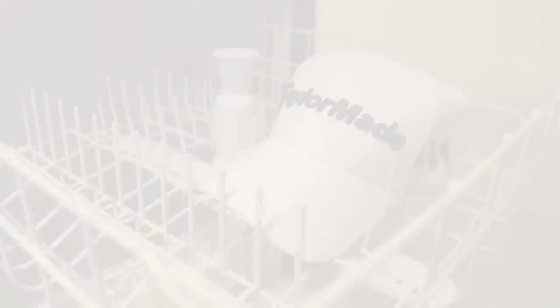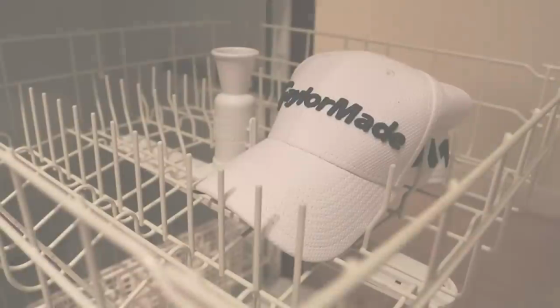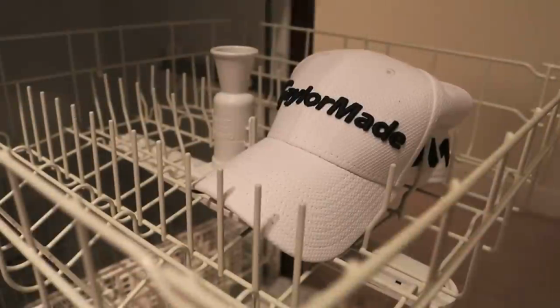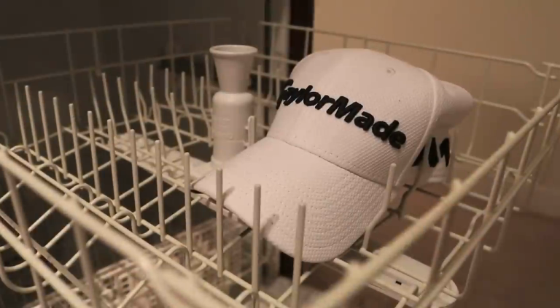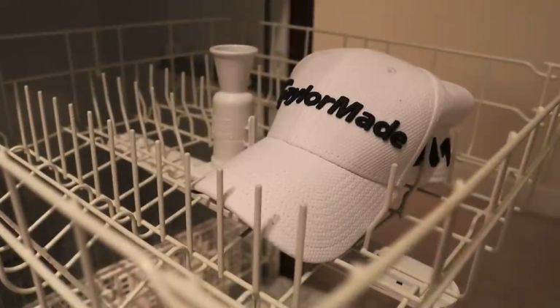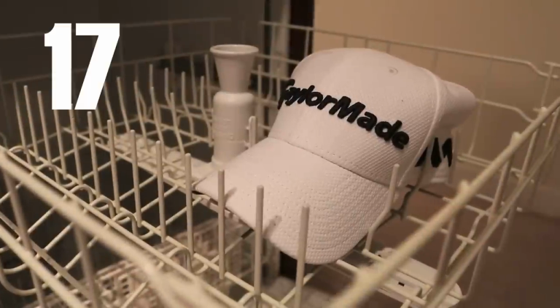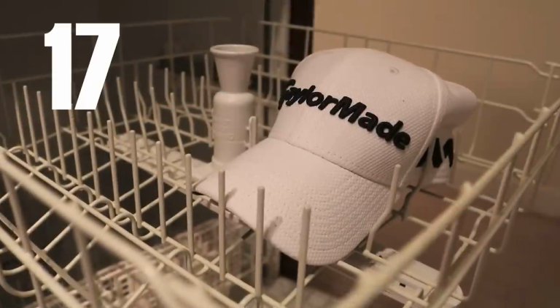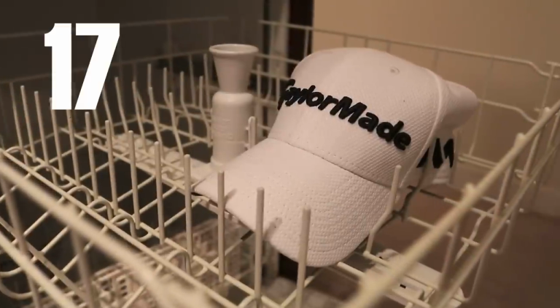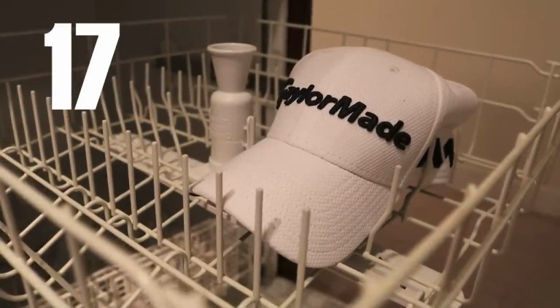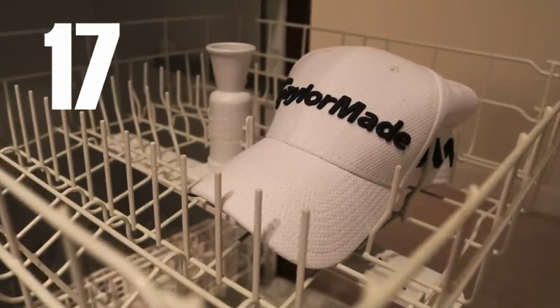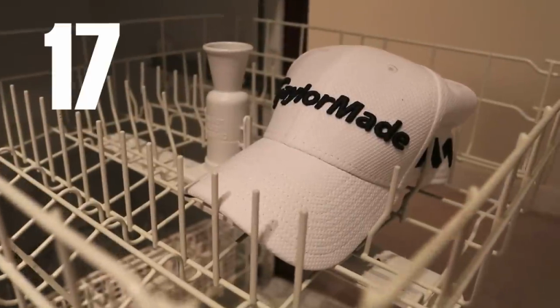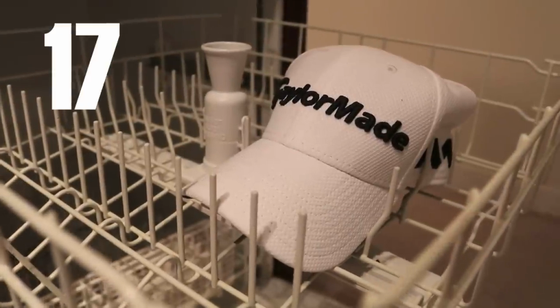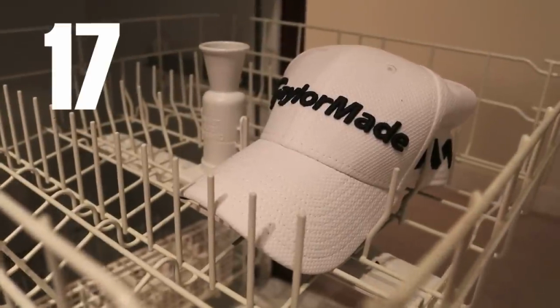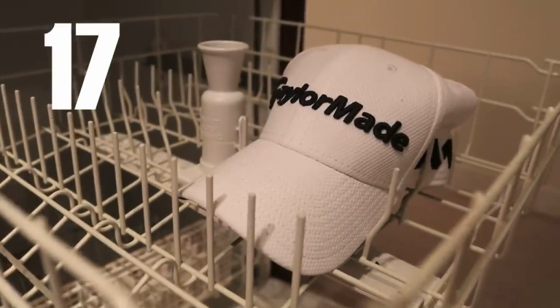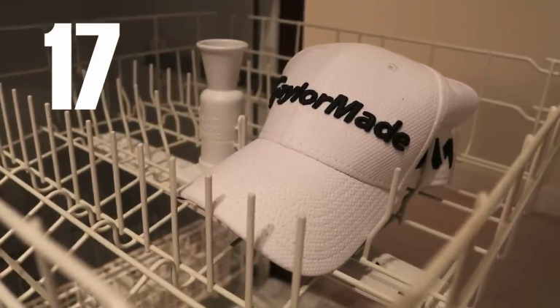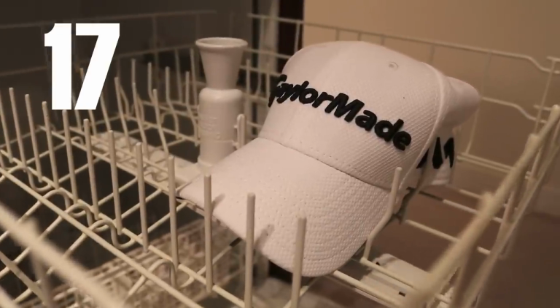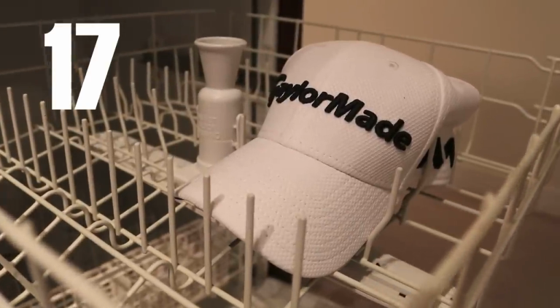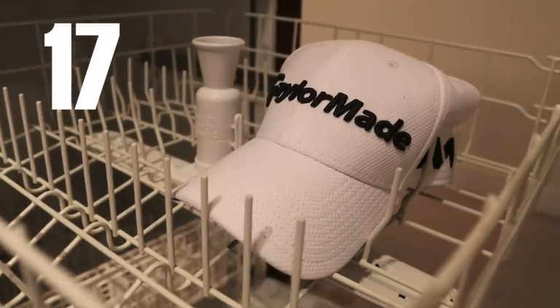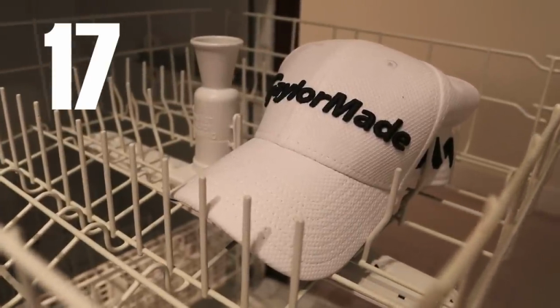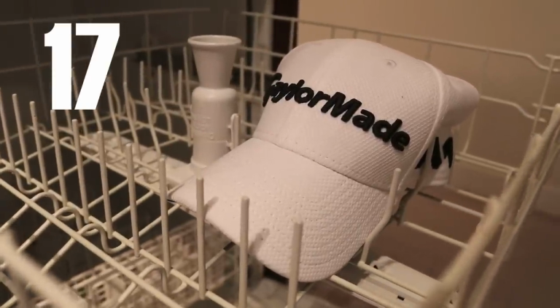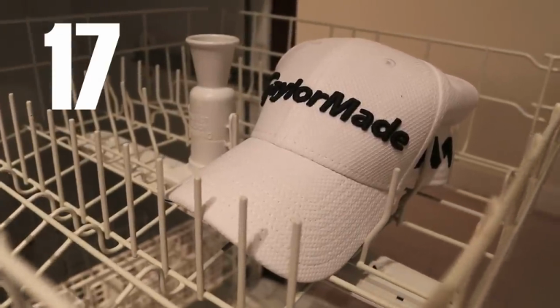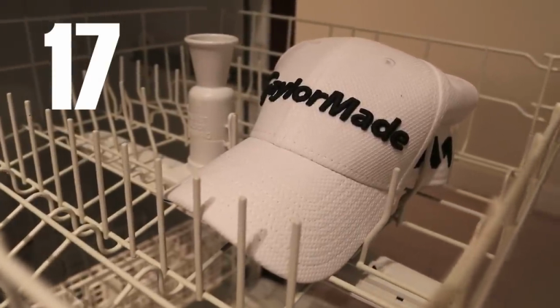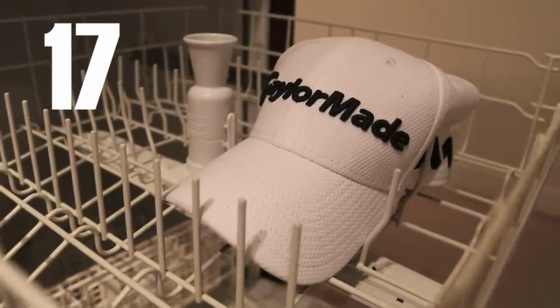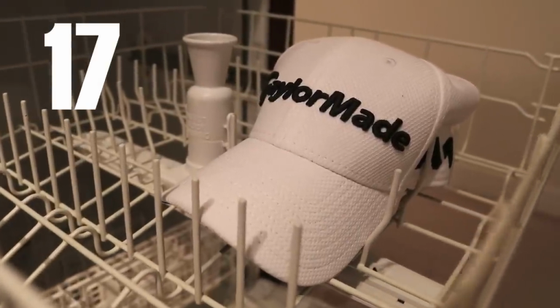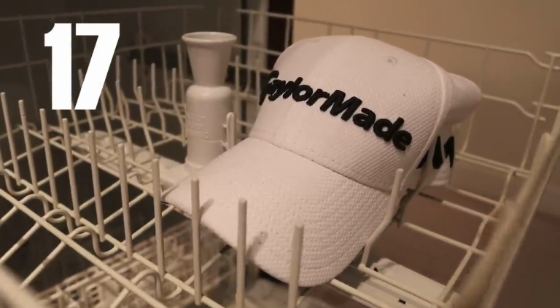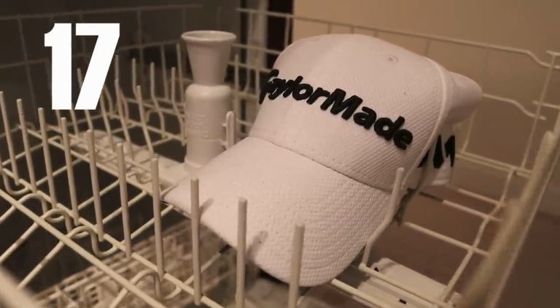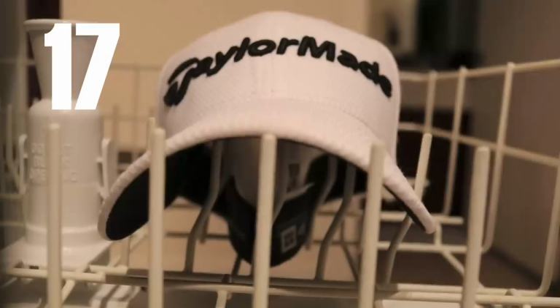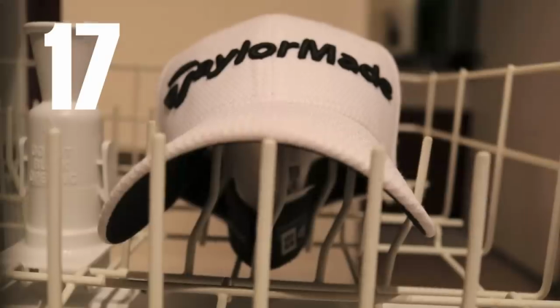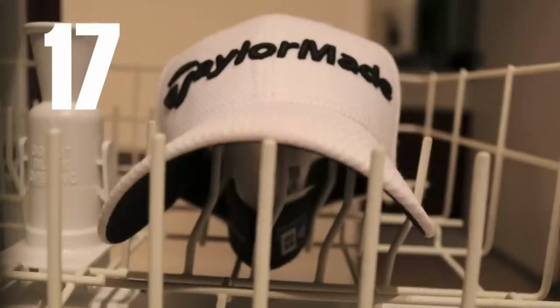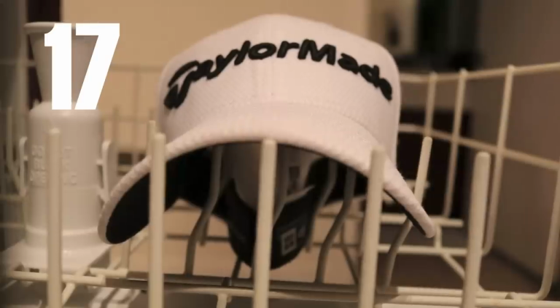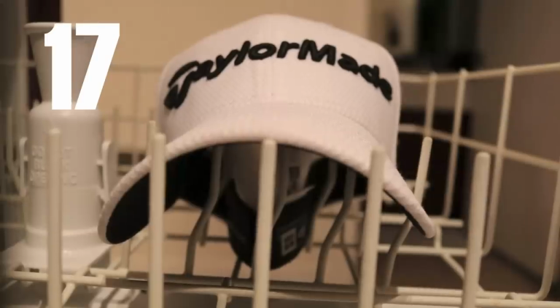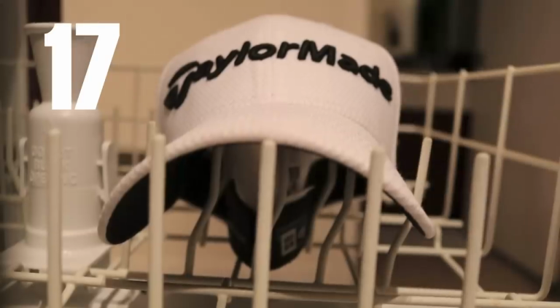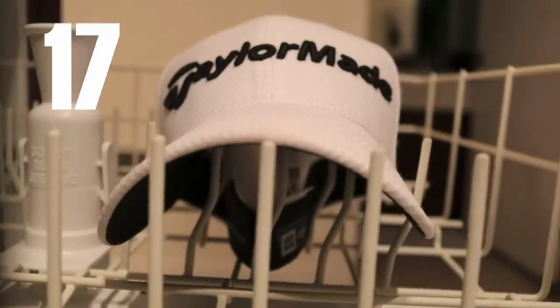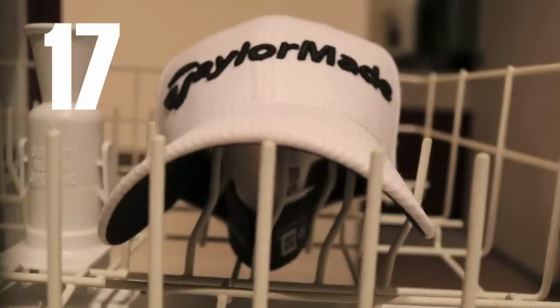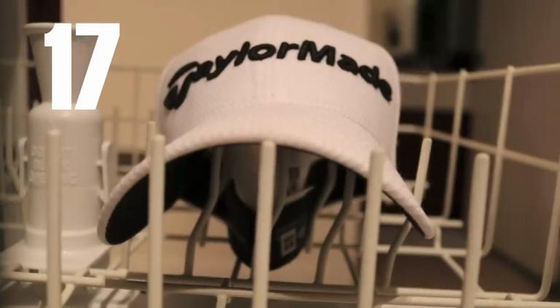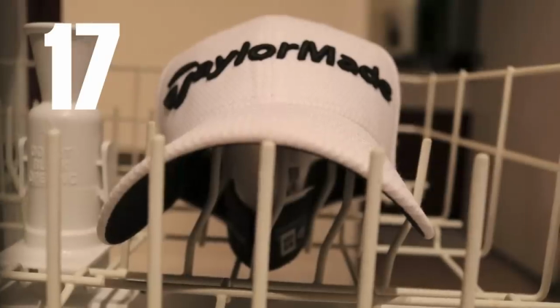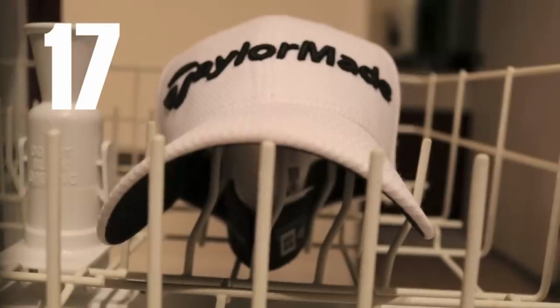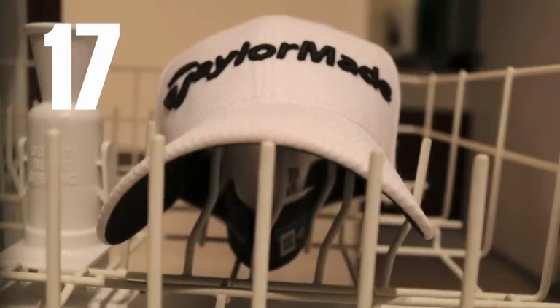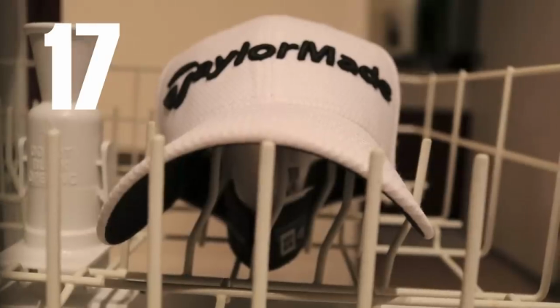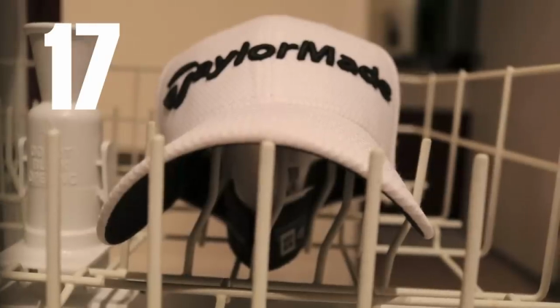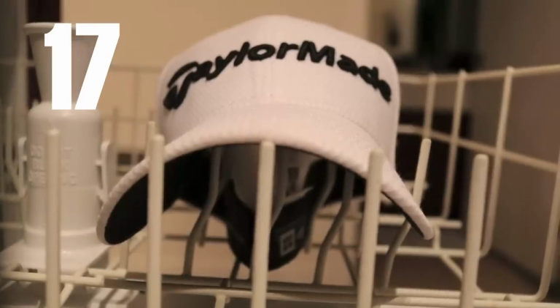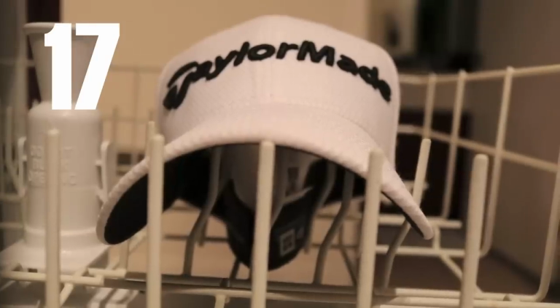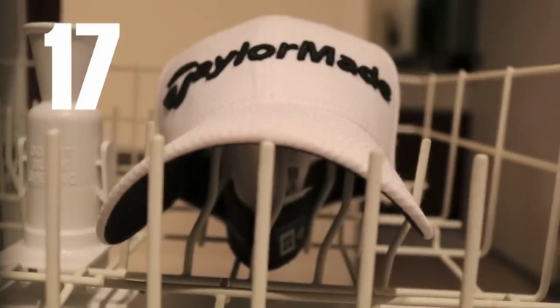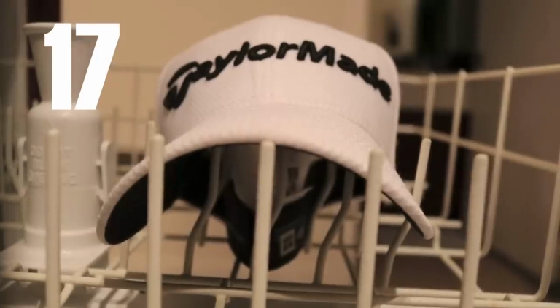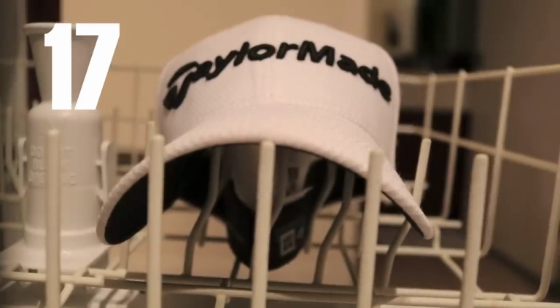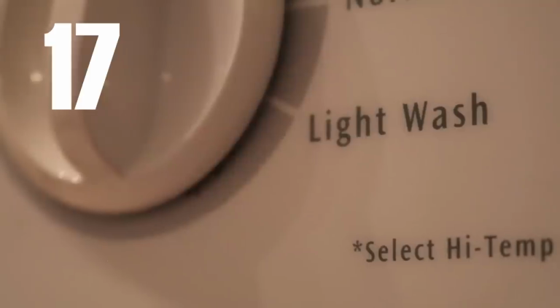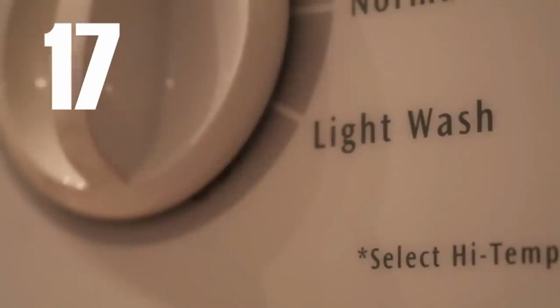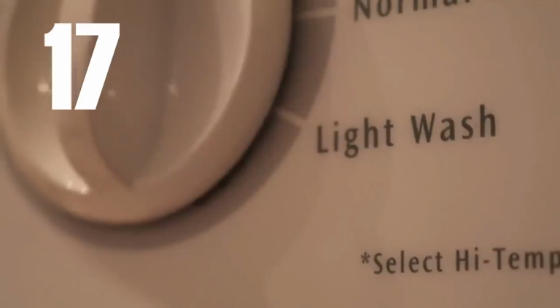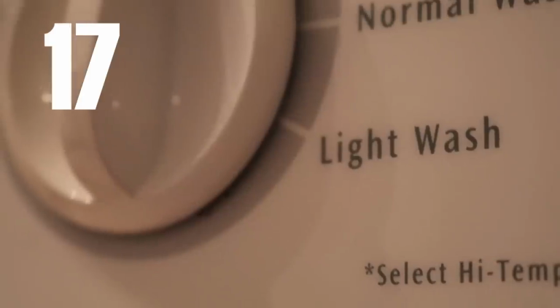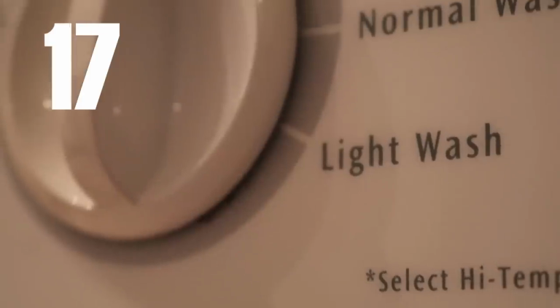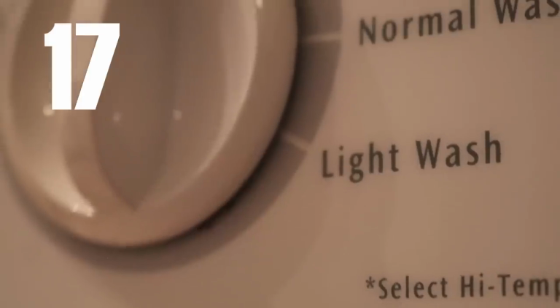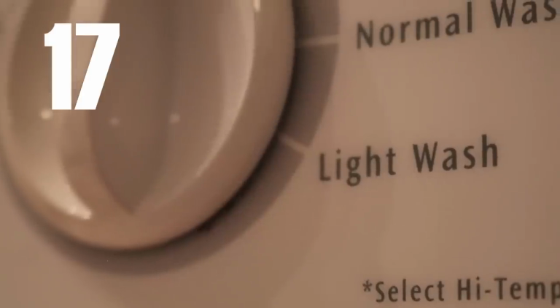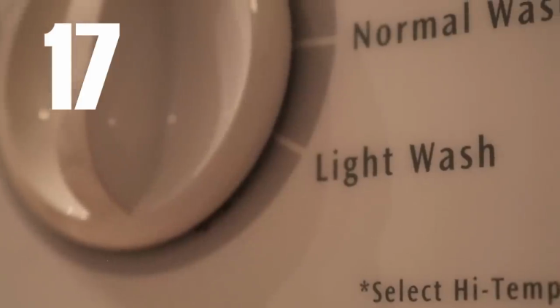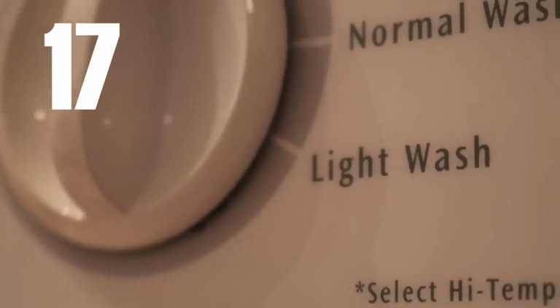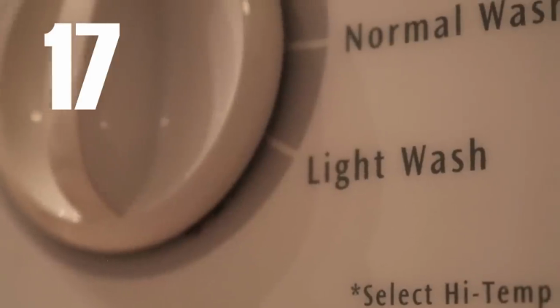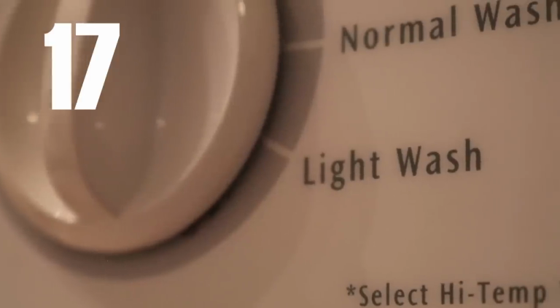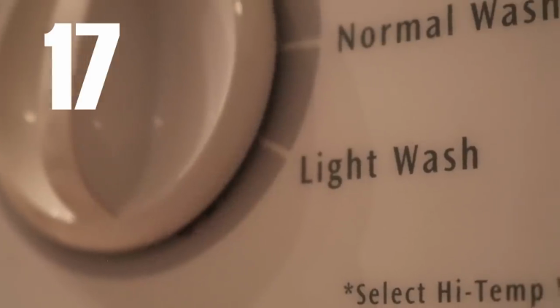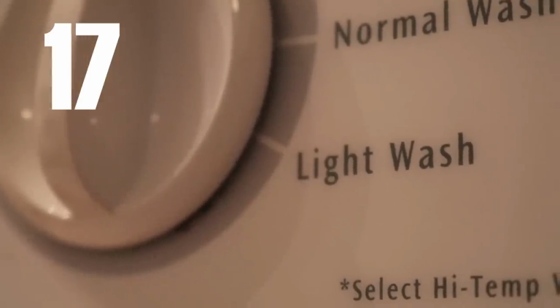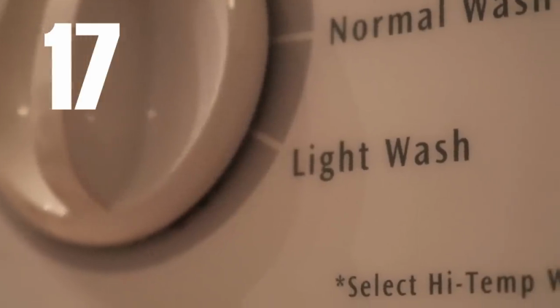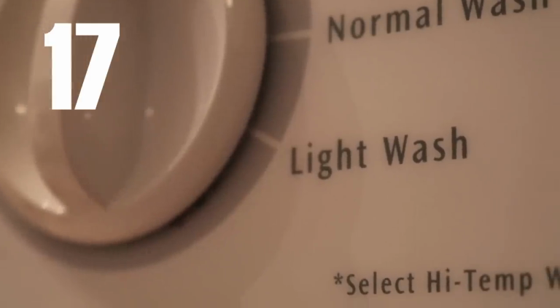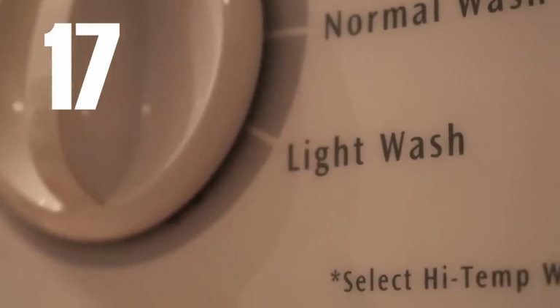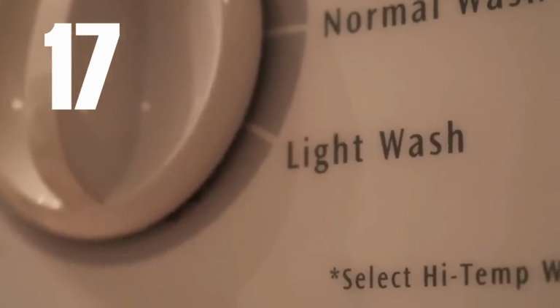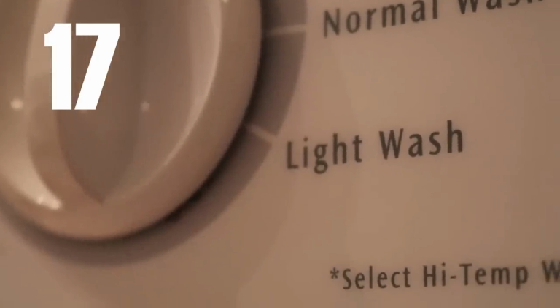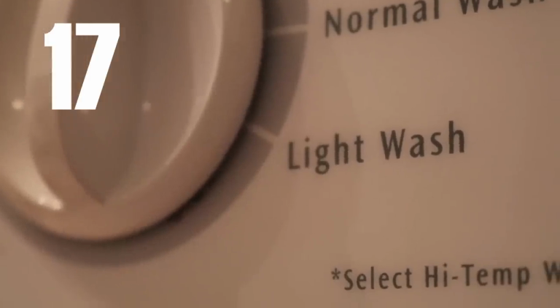We all know the washing machine destroys hats, so try running it through the dishwasher with no detergent on the light setting.